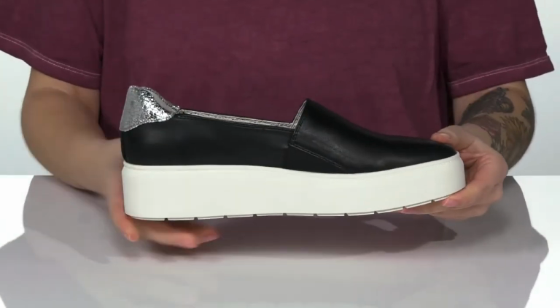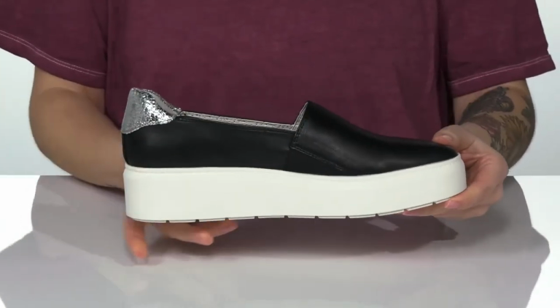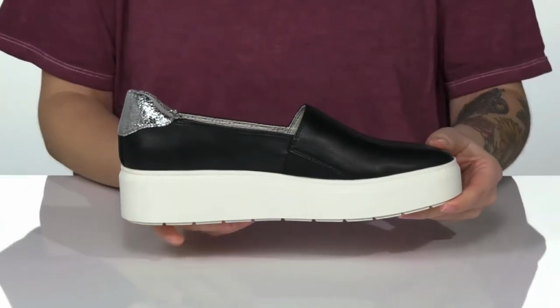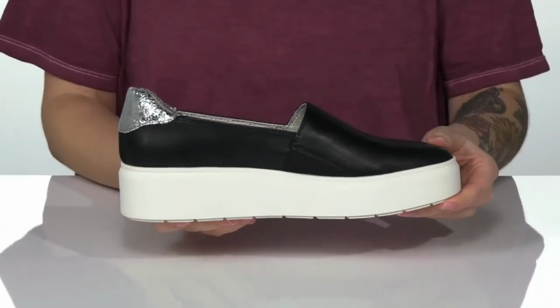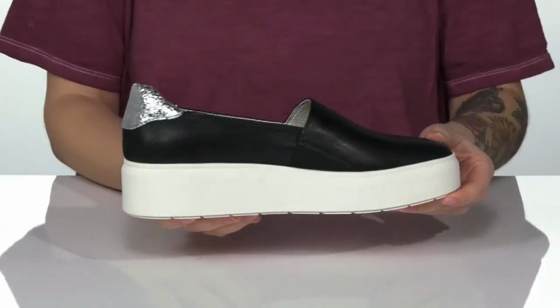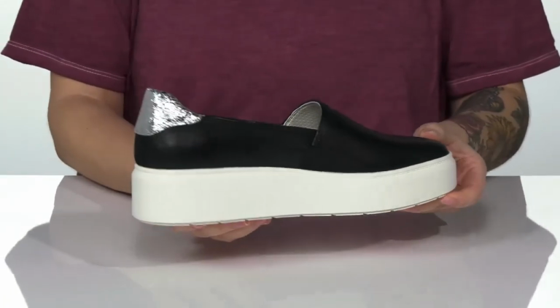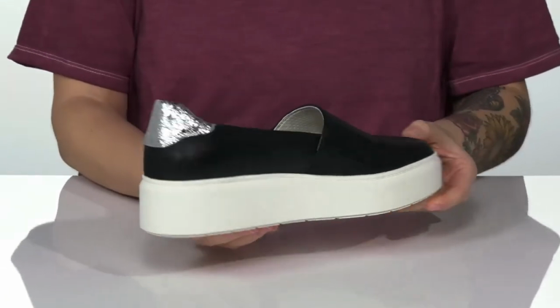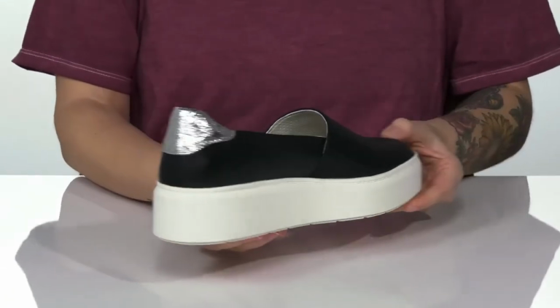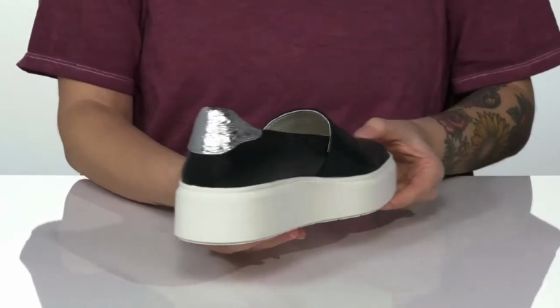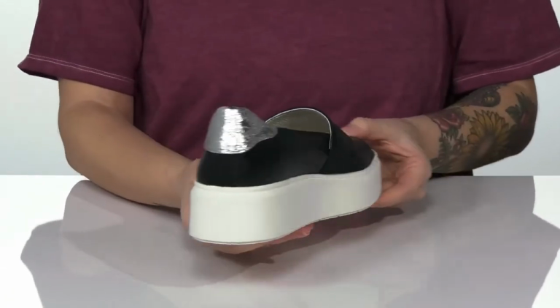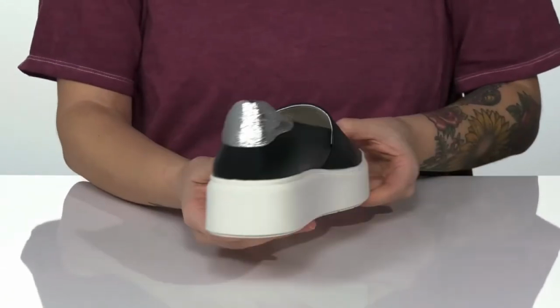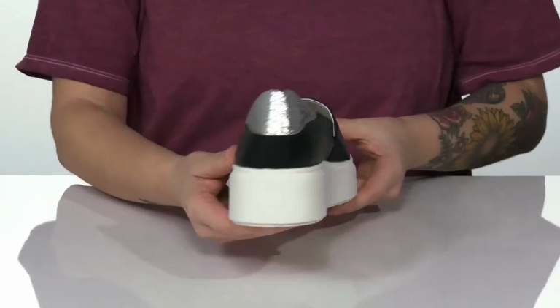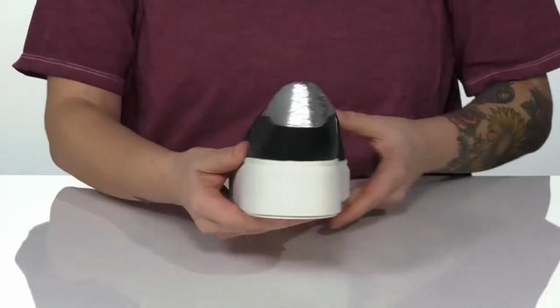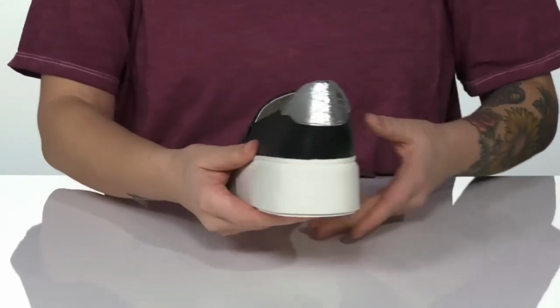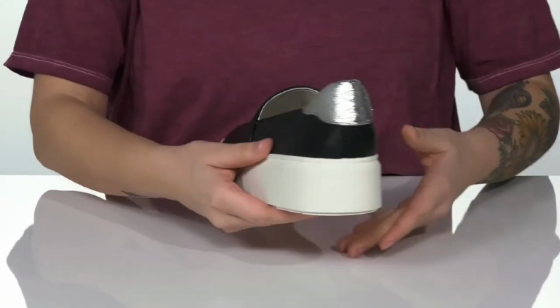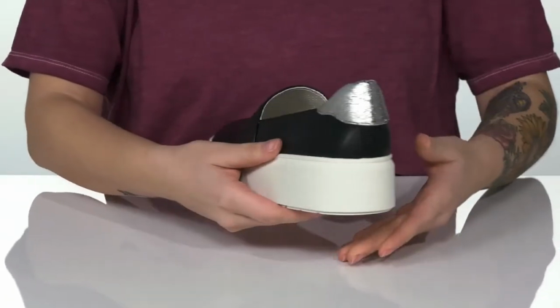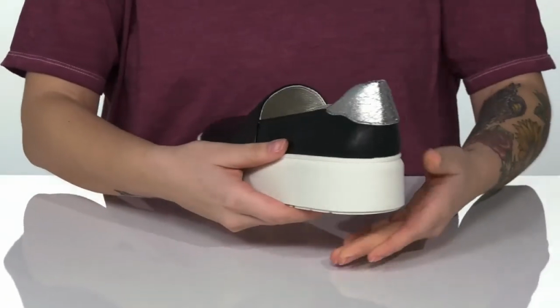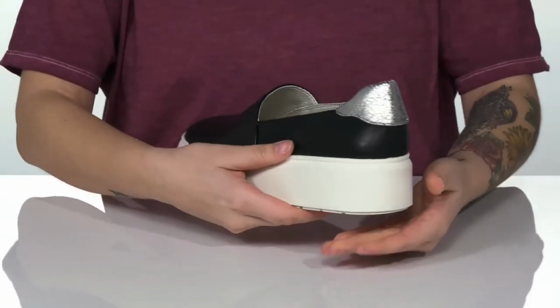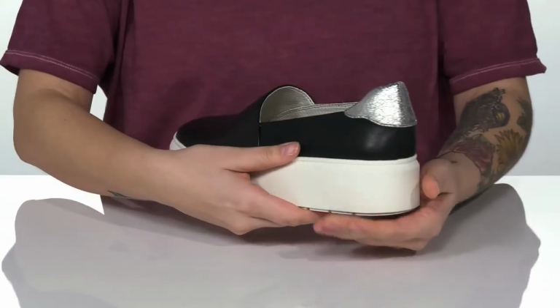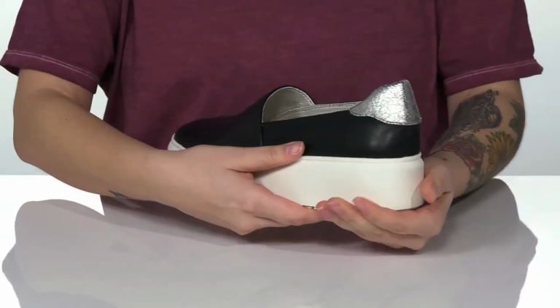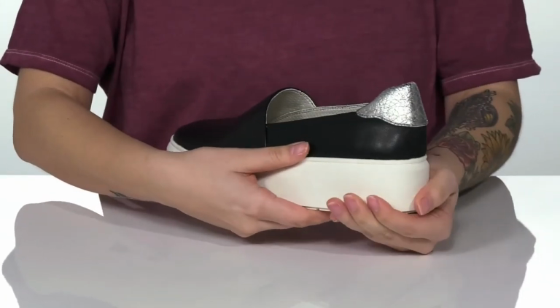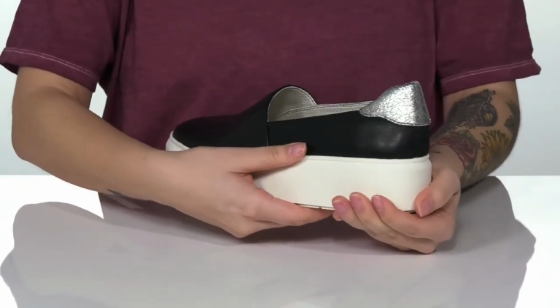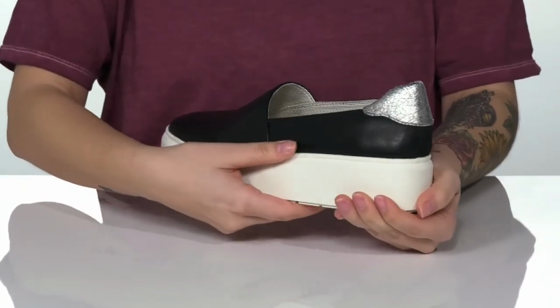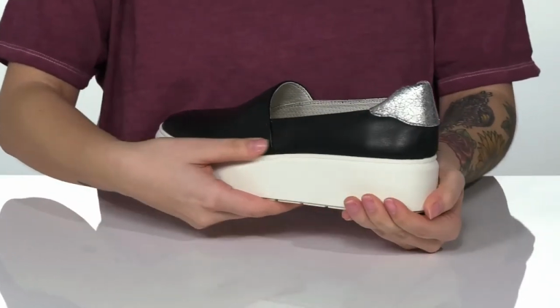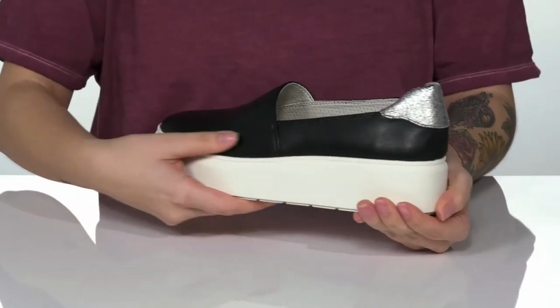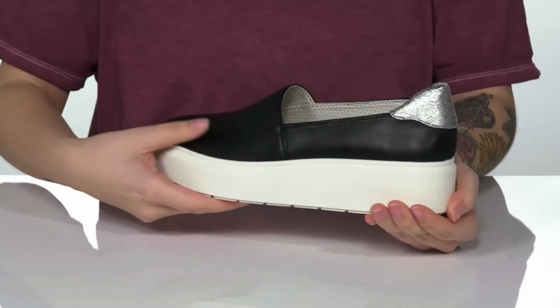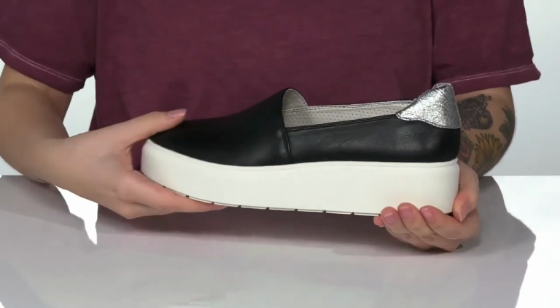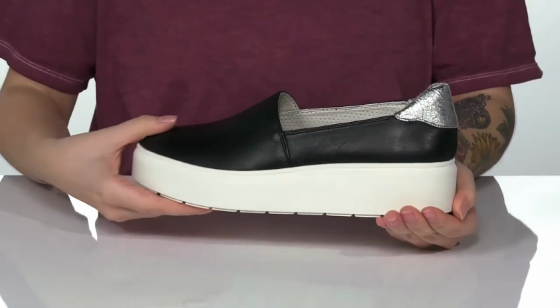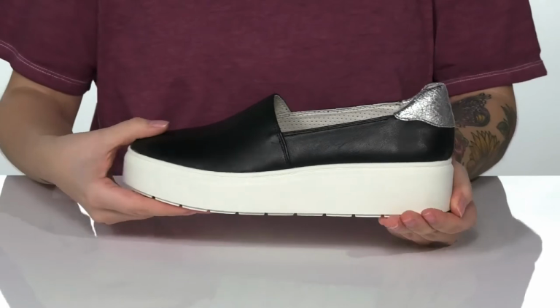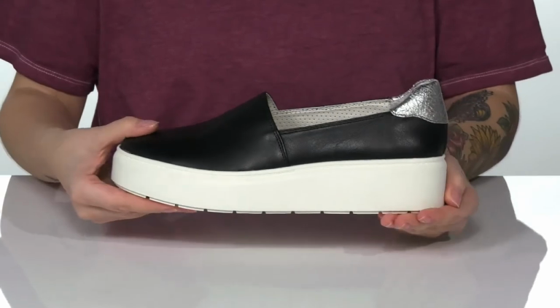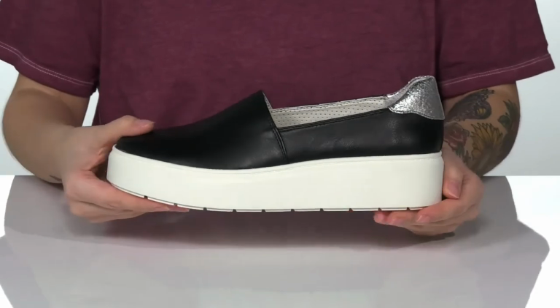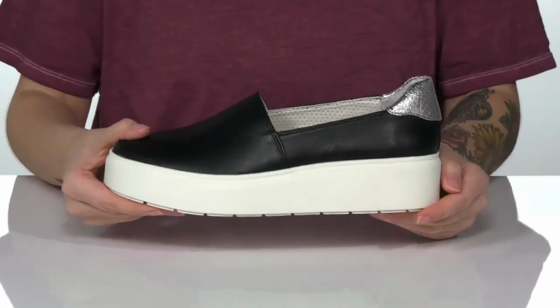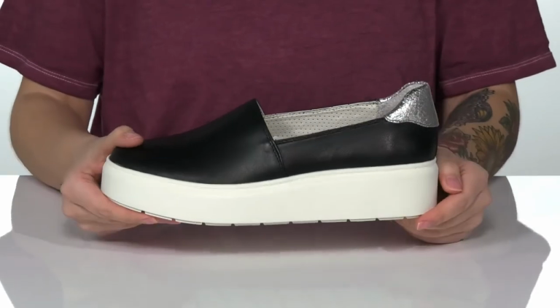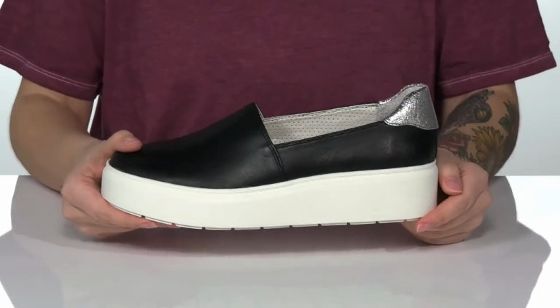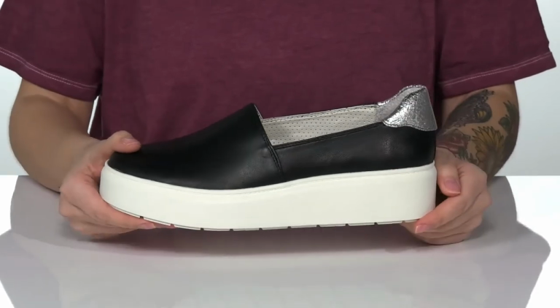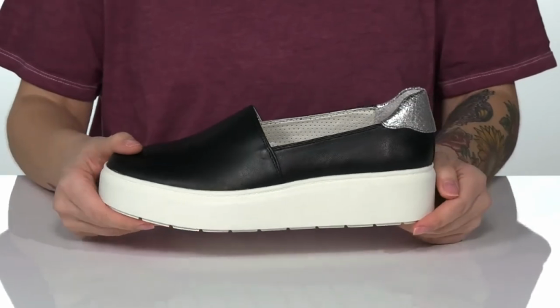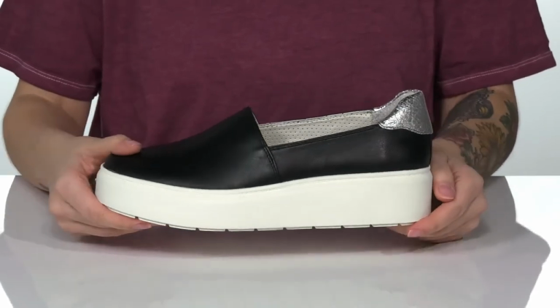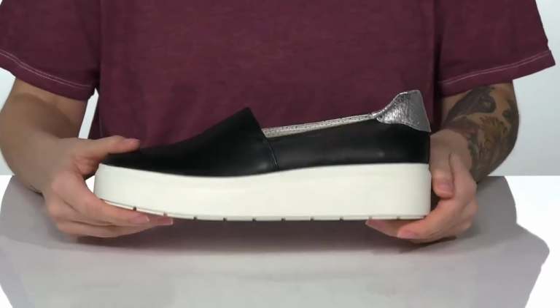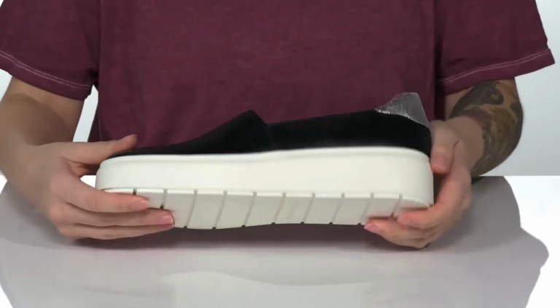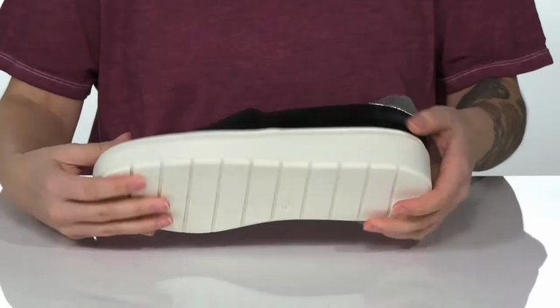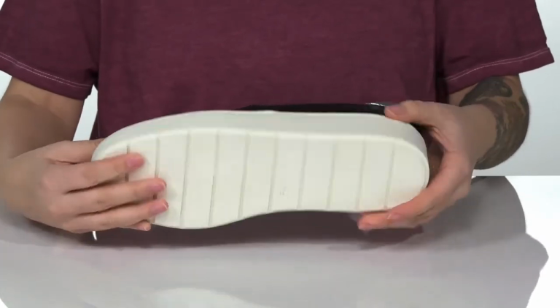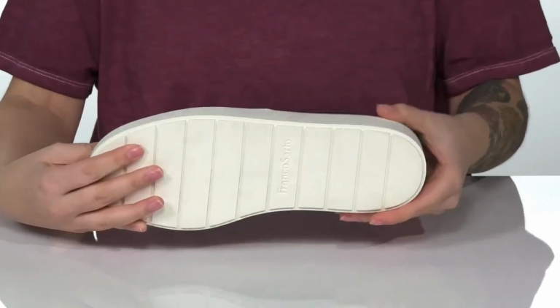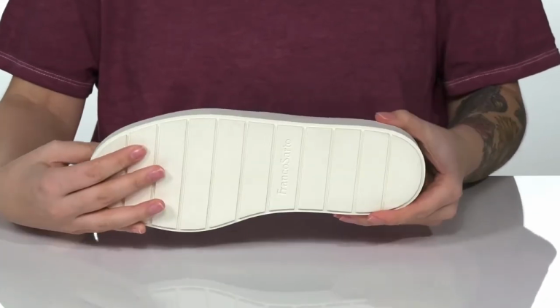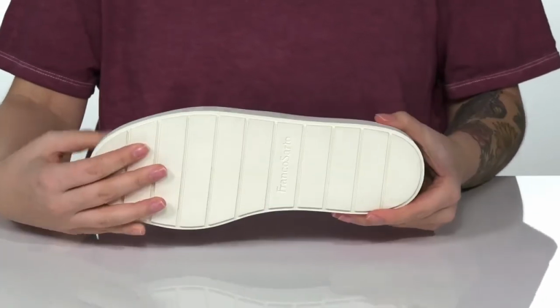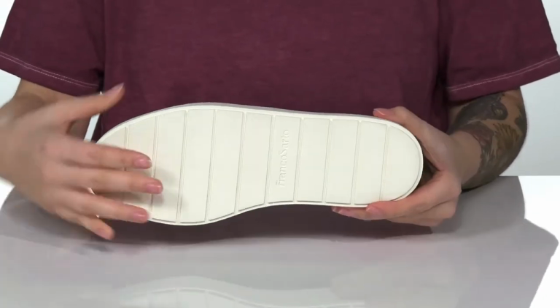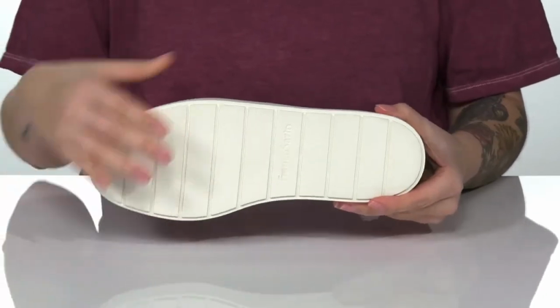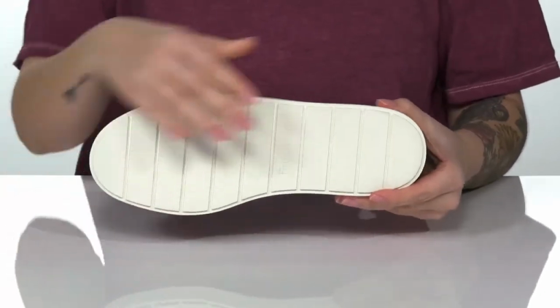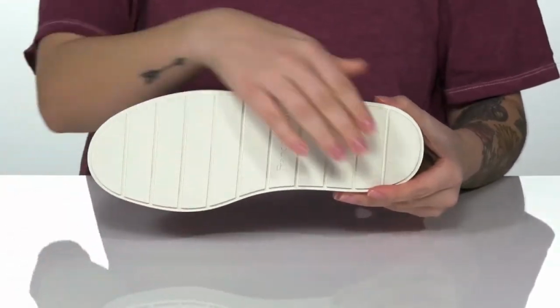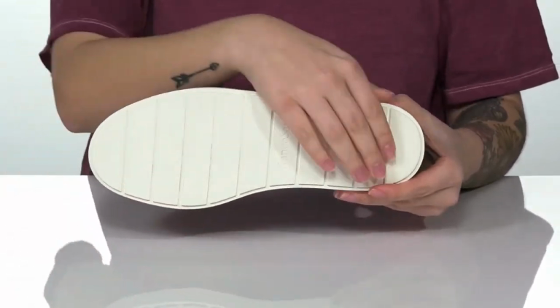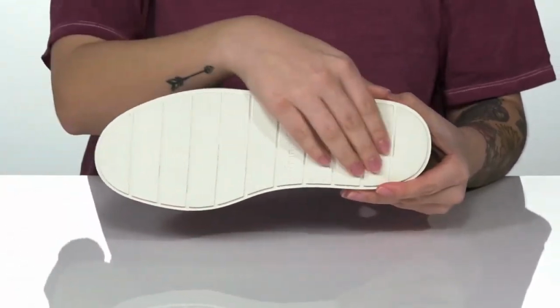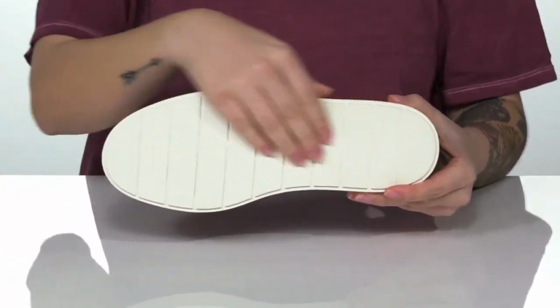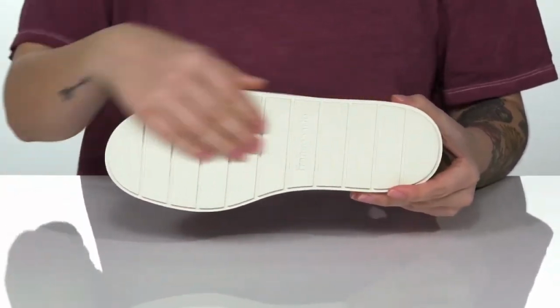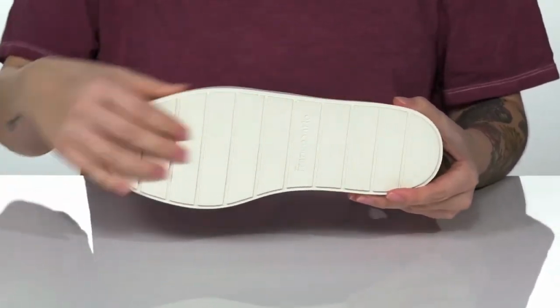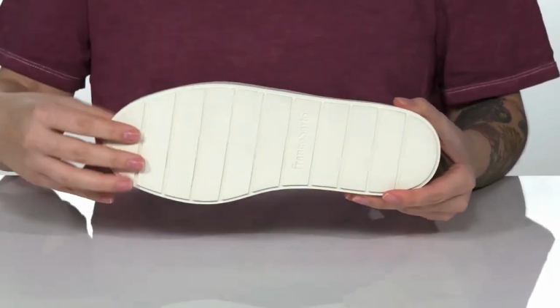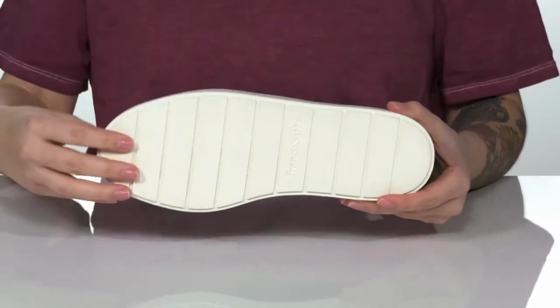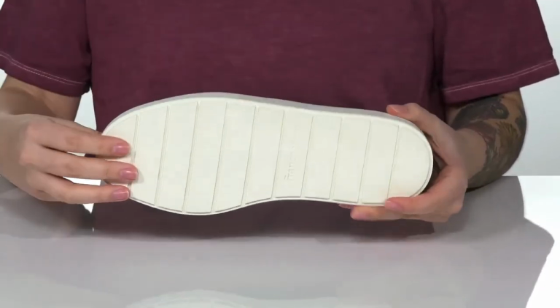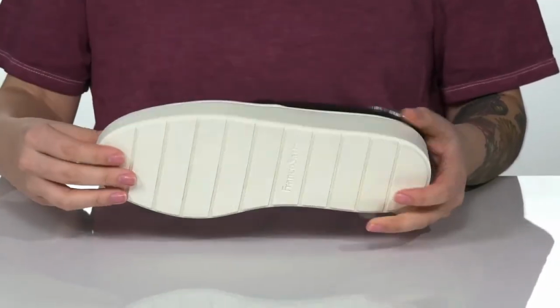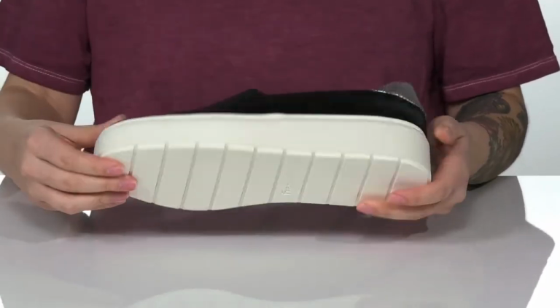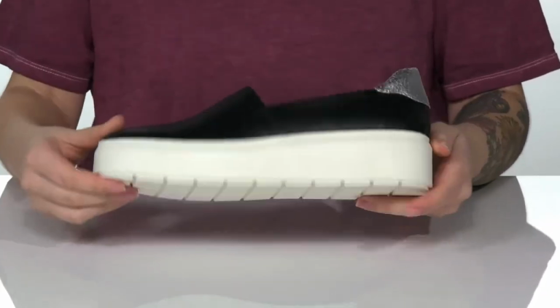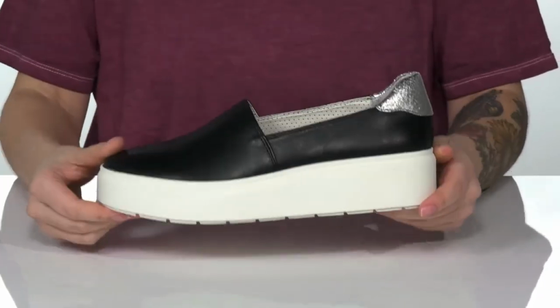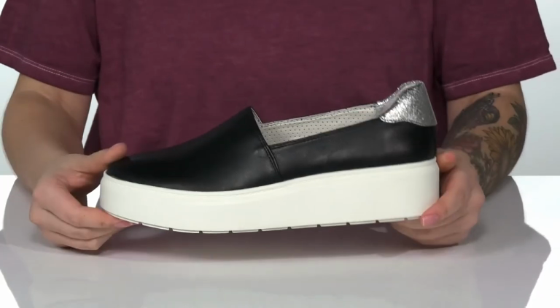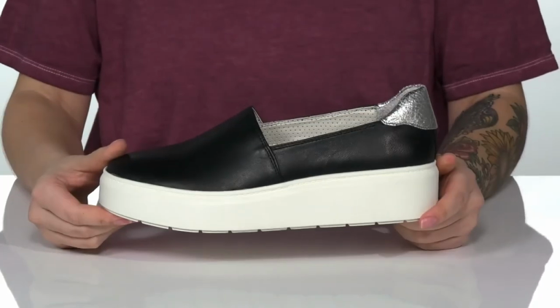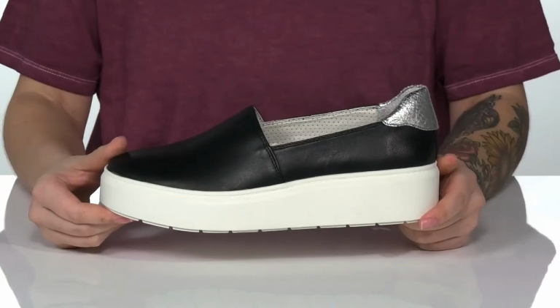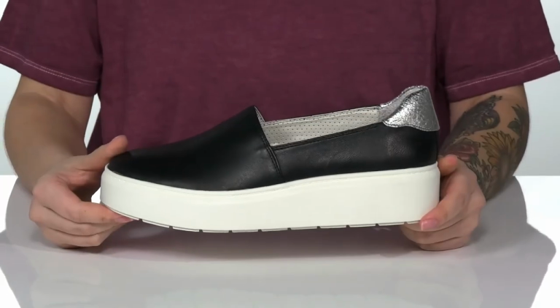These have a platform-style midsole that's going to boost you up around 2 inches in height. And underneath, there is a grippy outsole for traction.